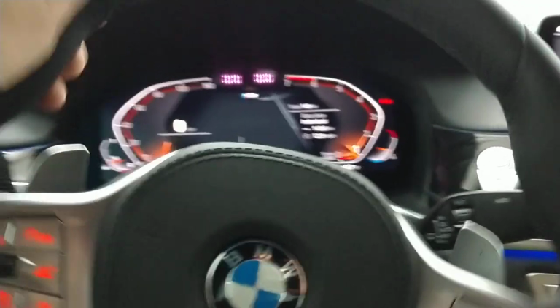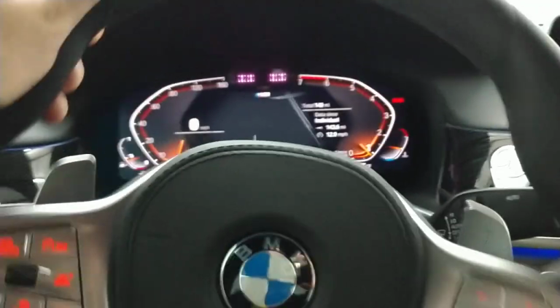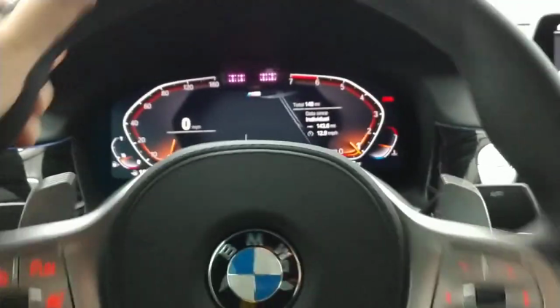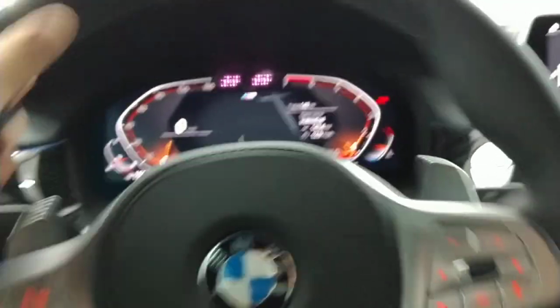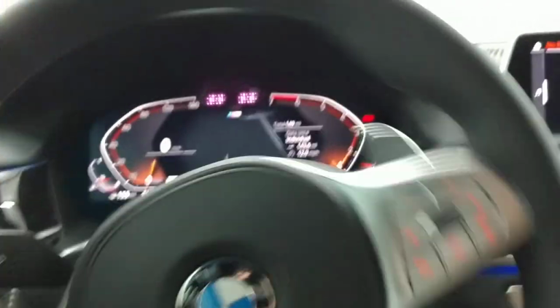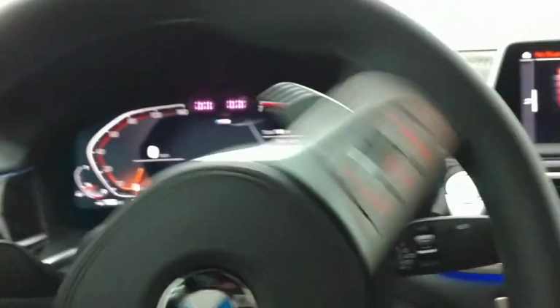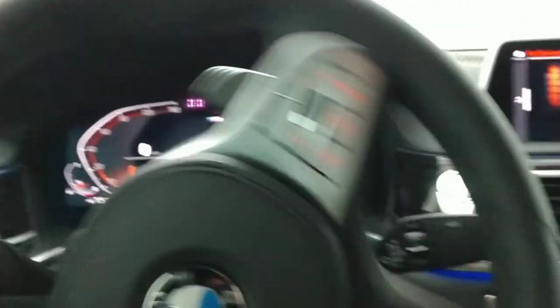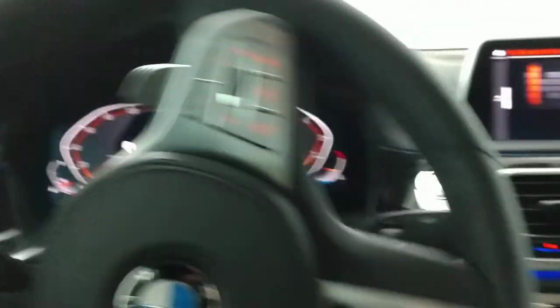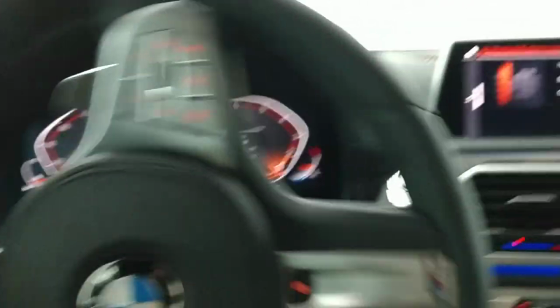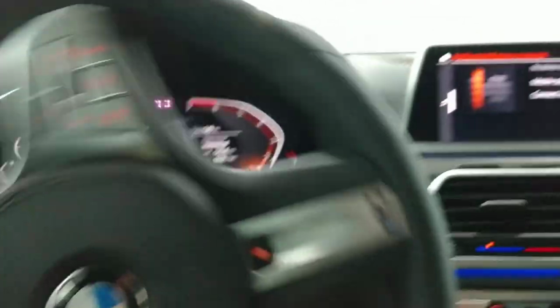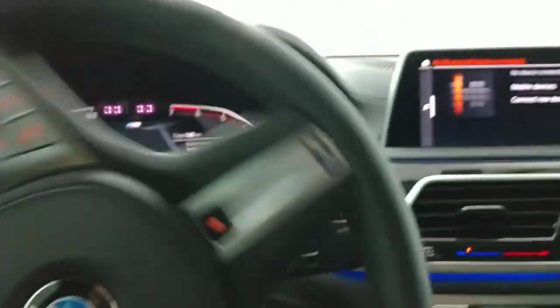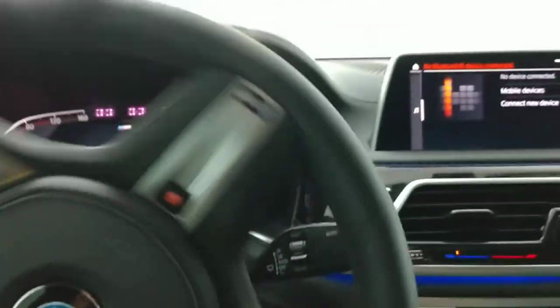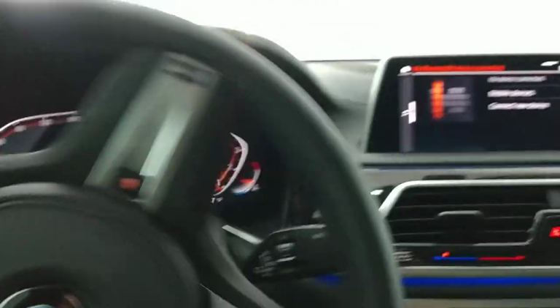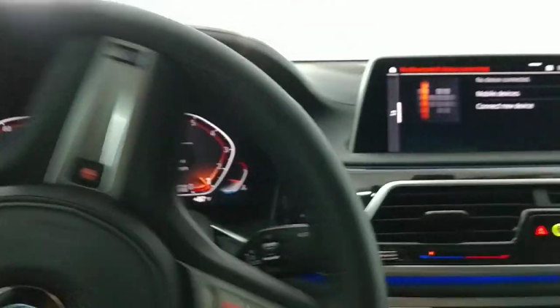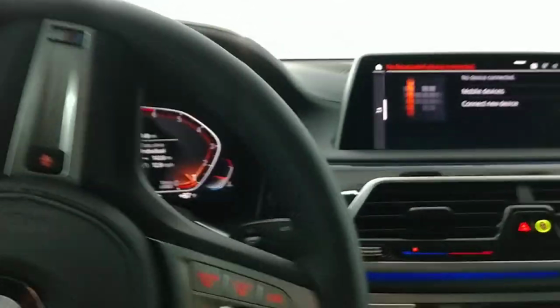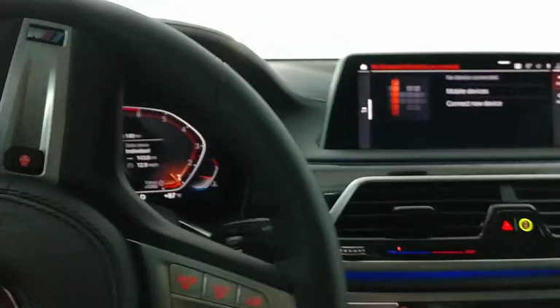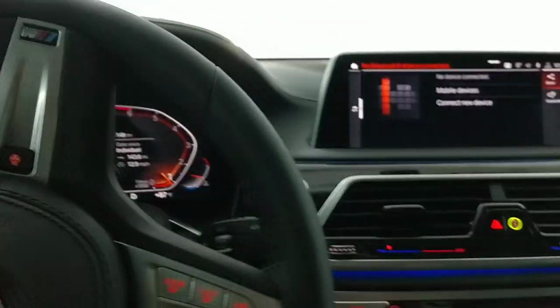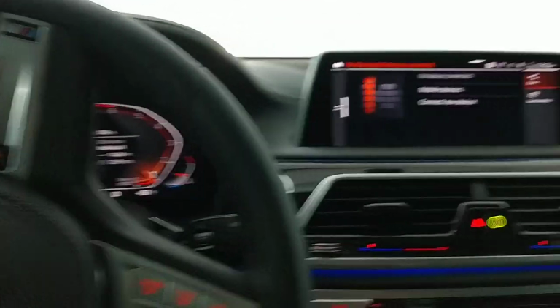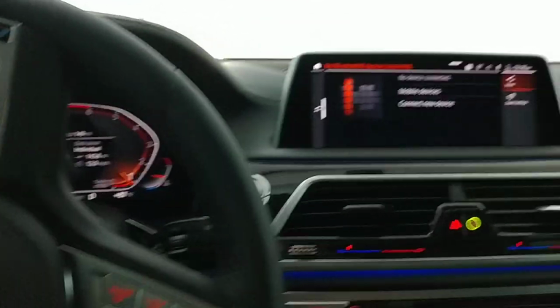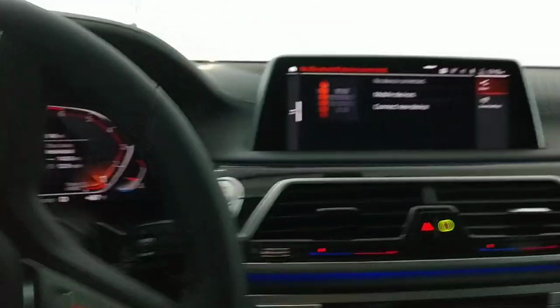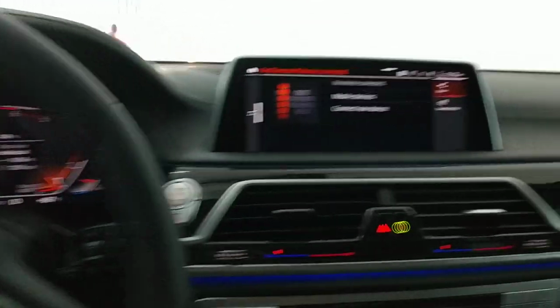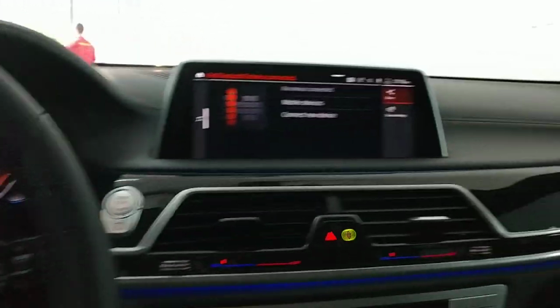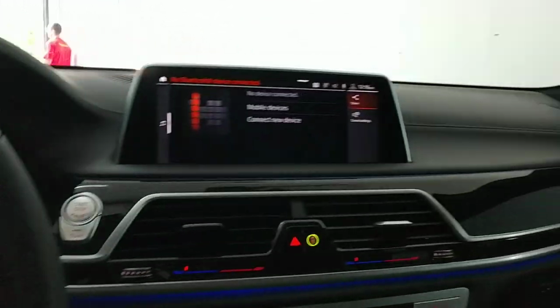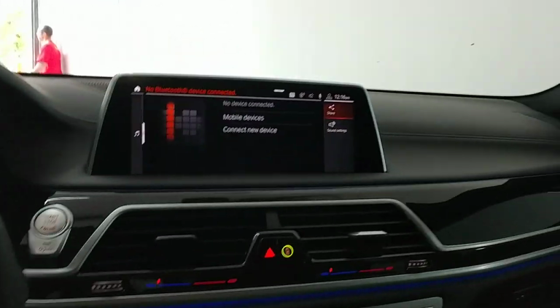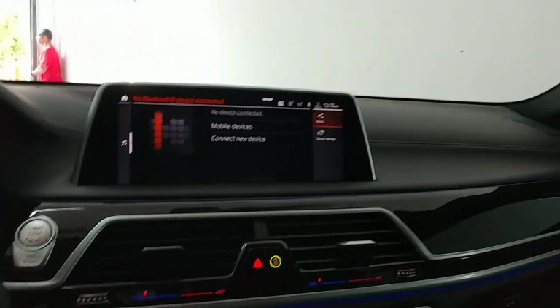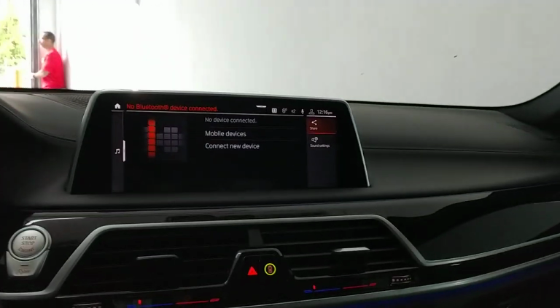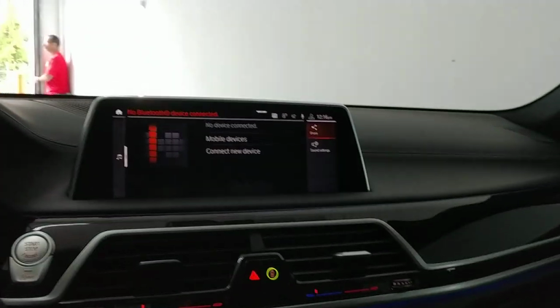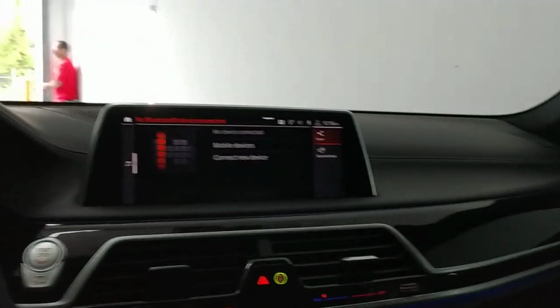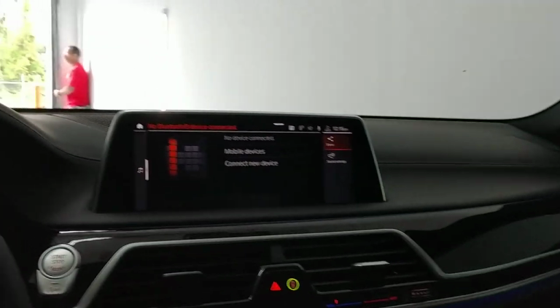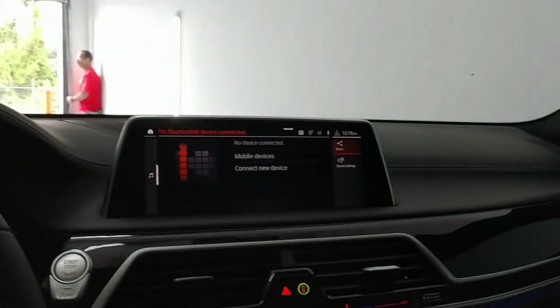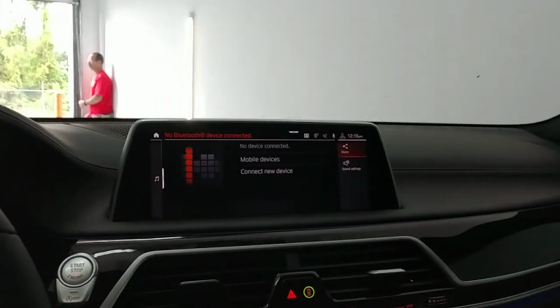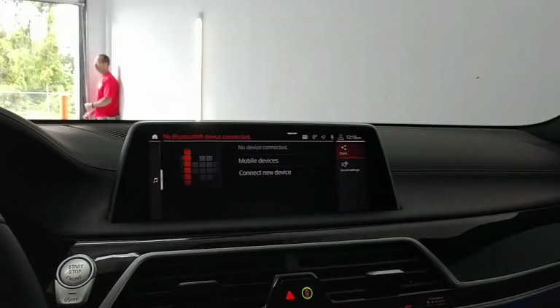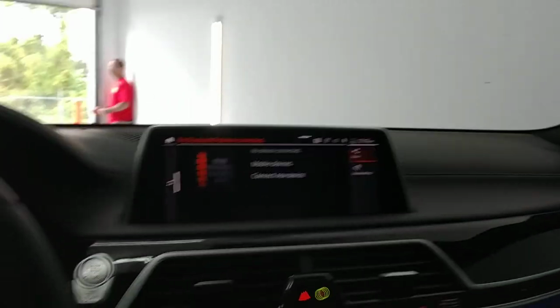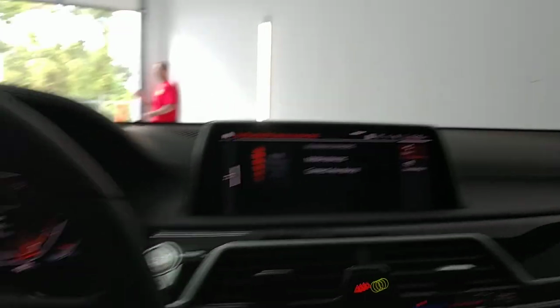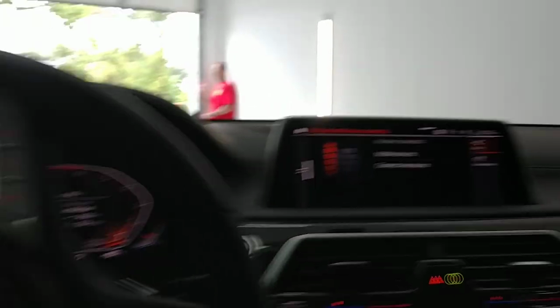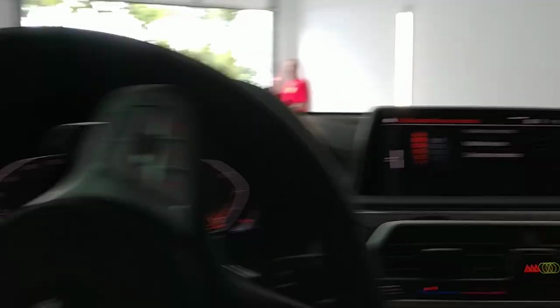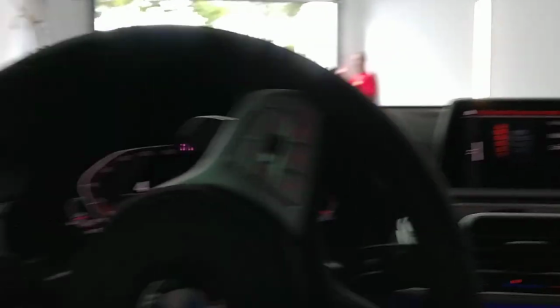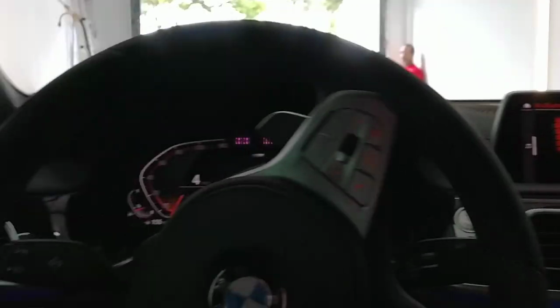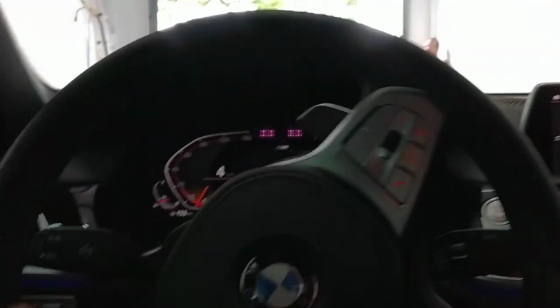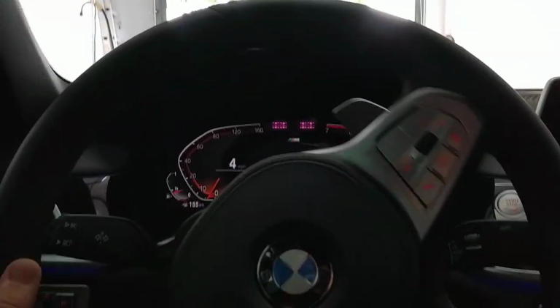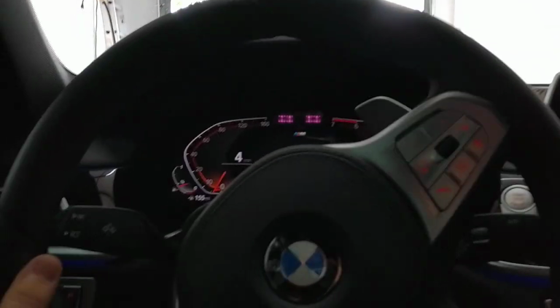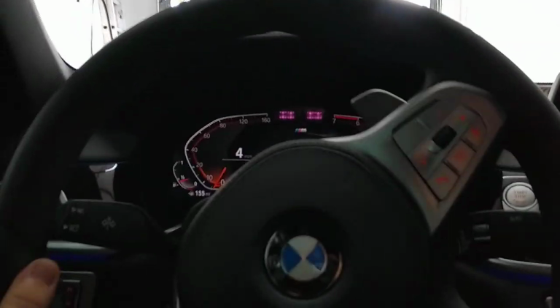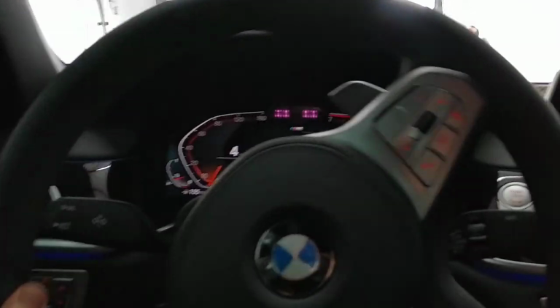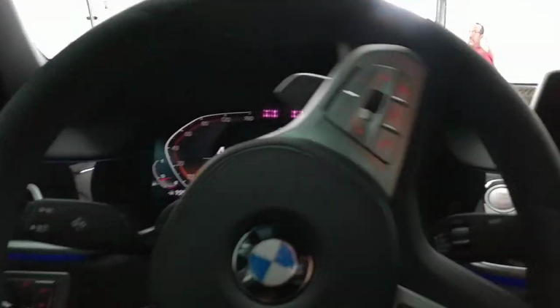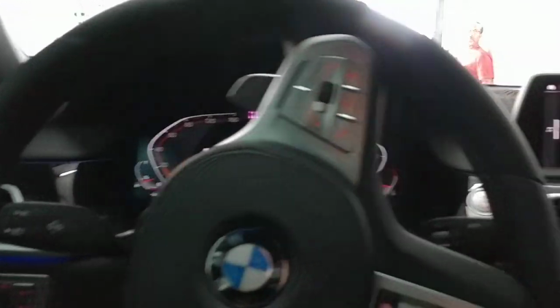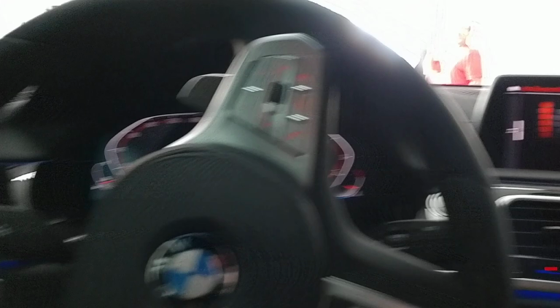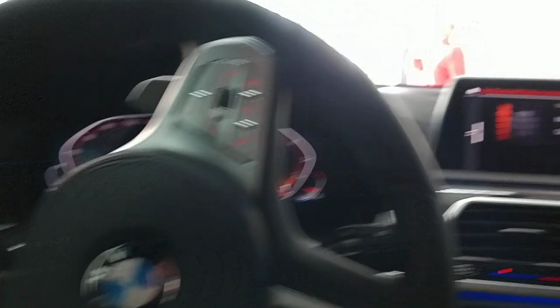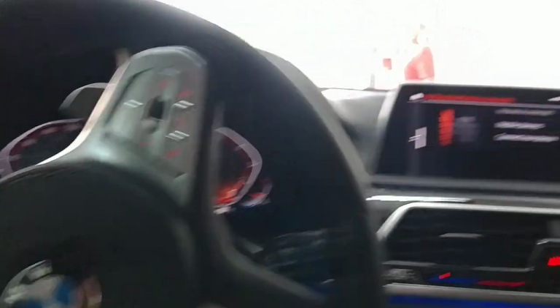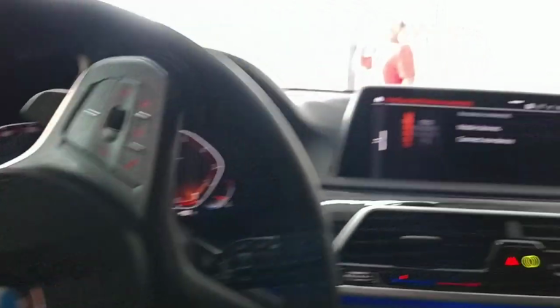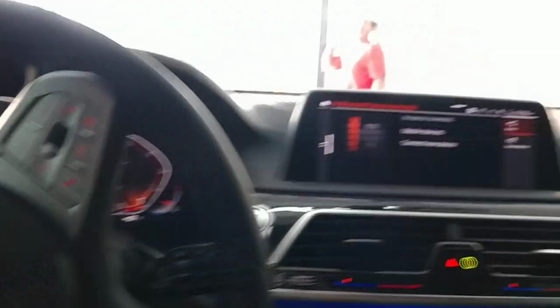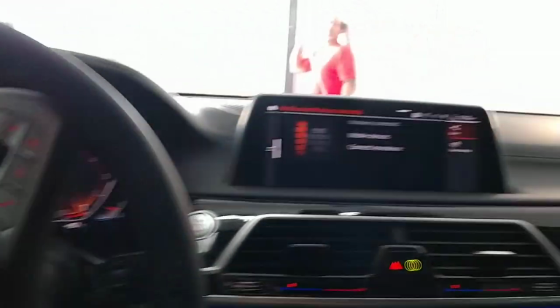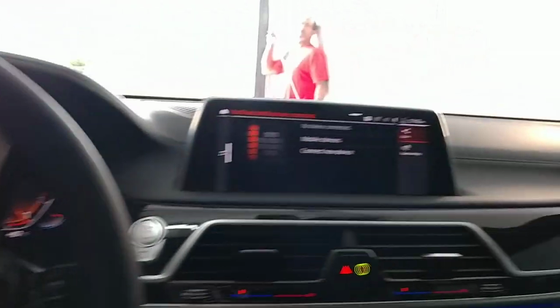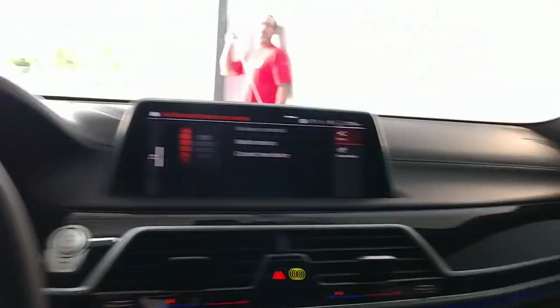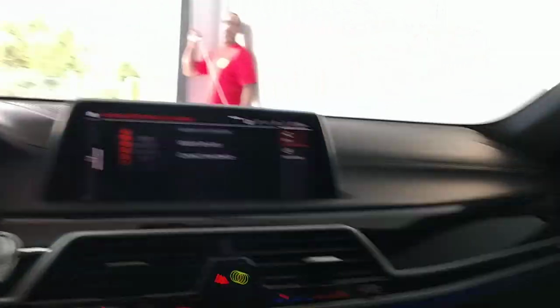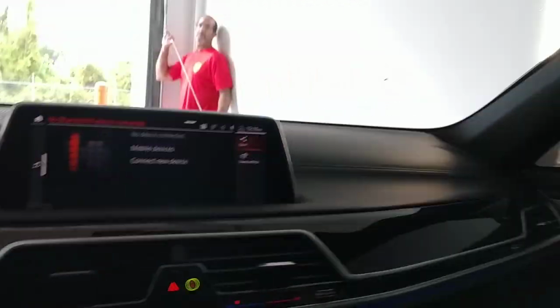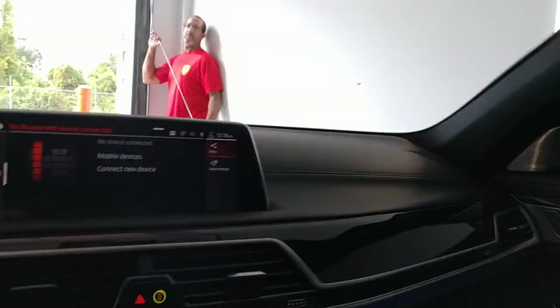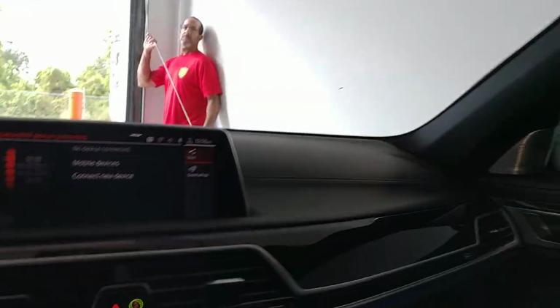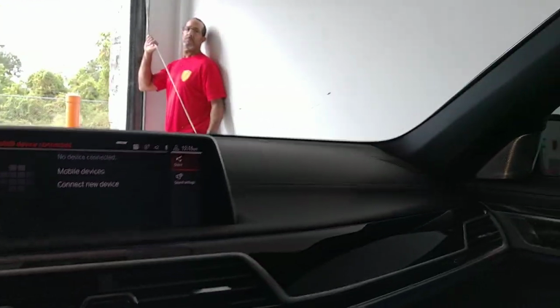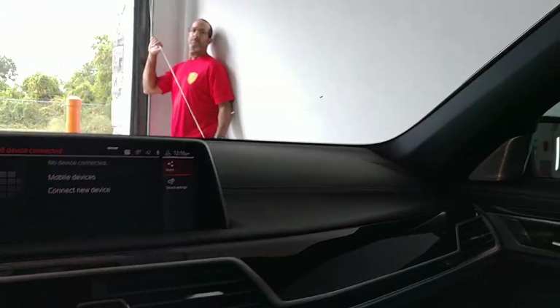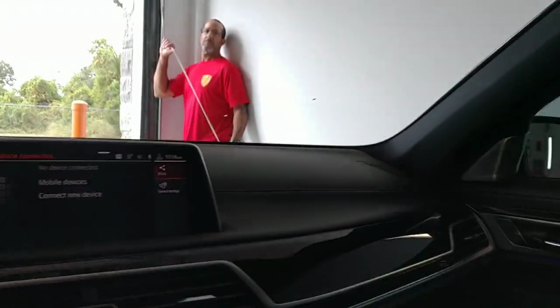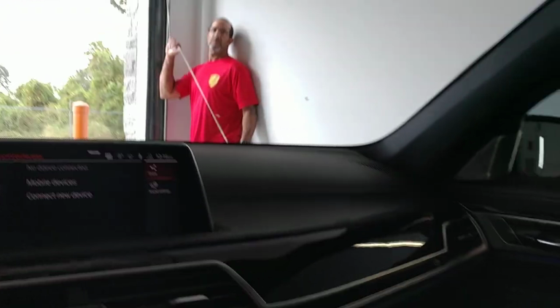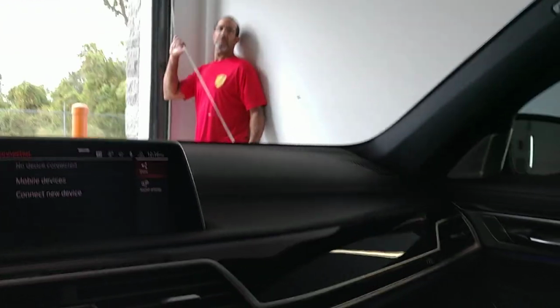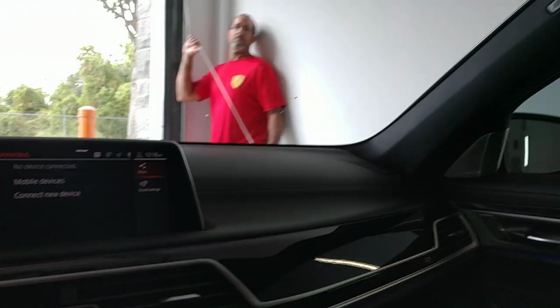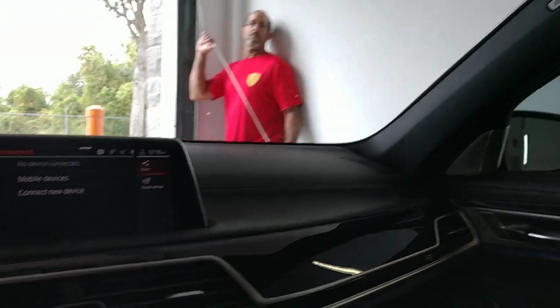Hello, my name is Sean with Tentman Window Tinting. Here we have a new BMW 750i. This is a 2020.